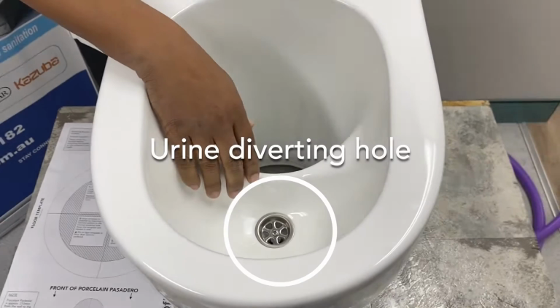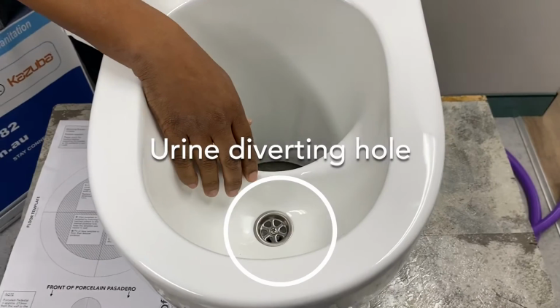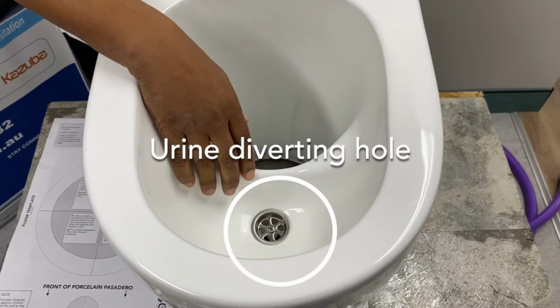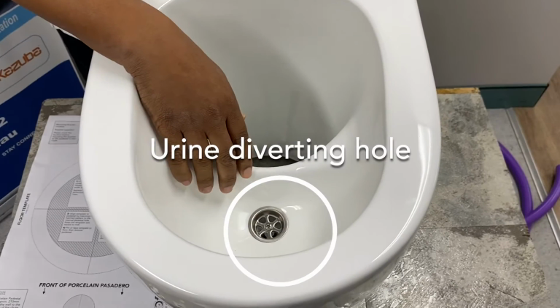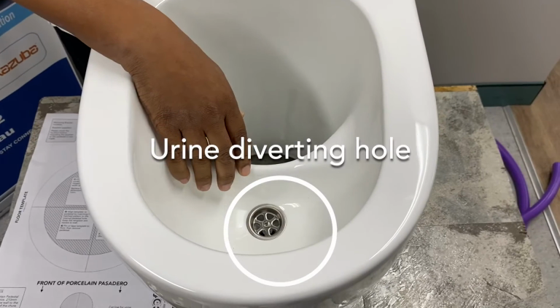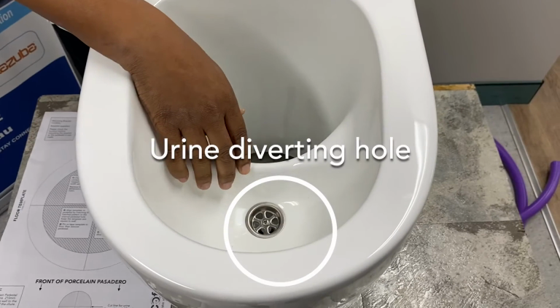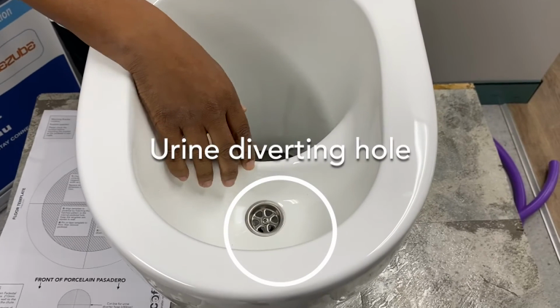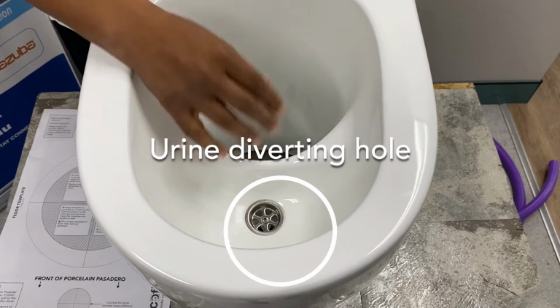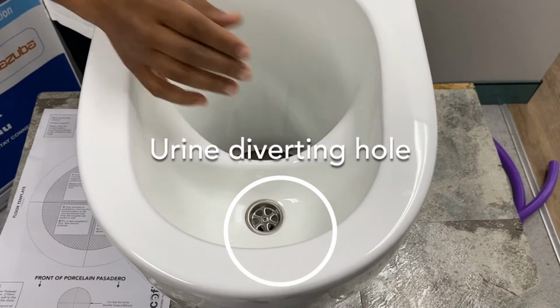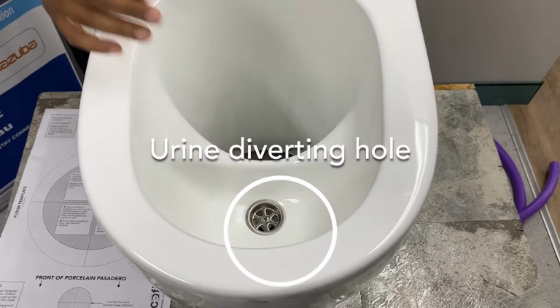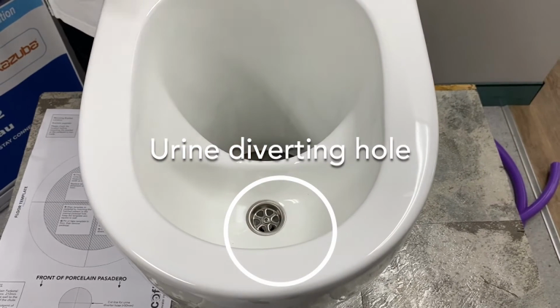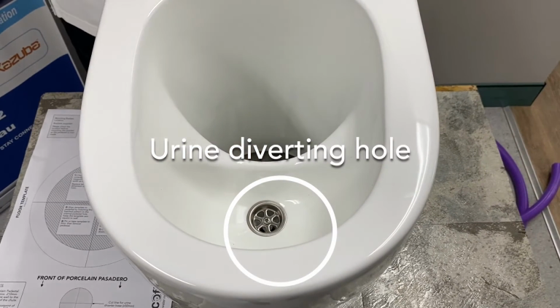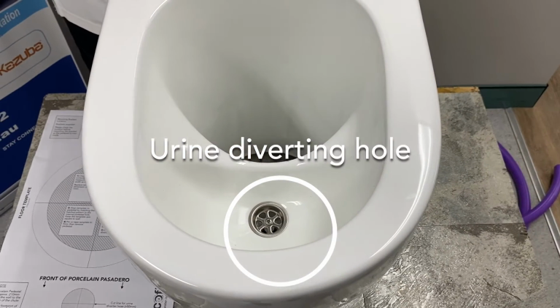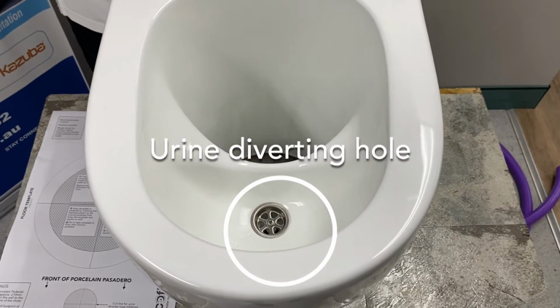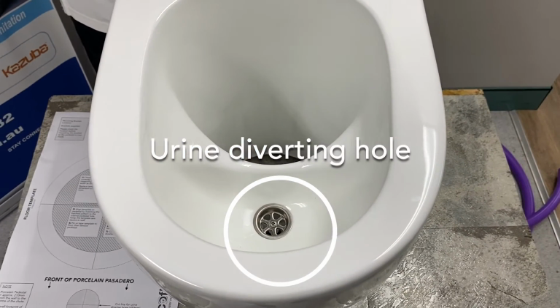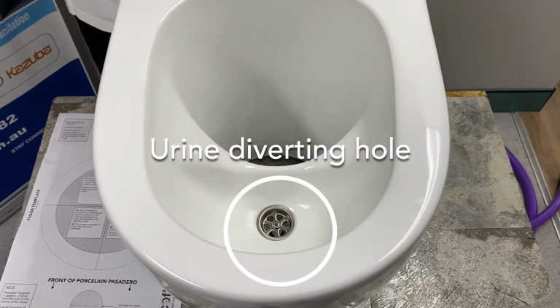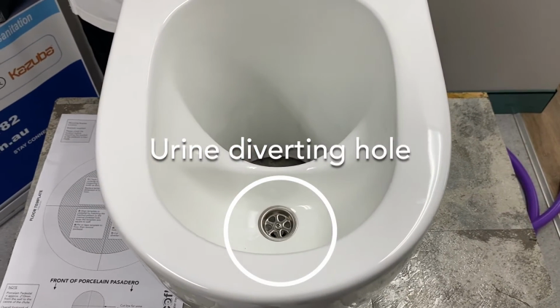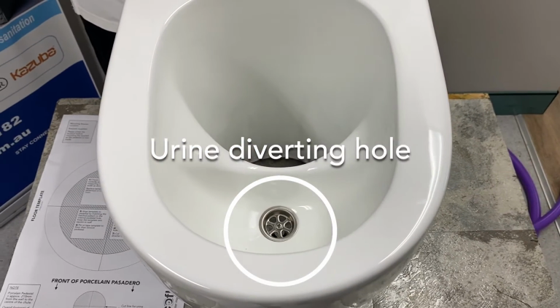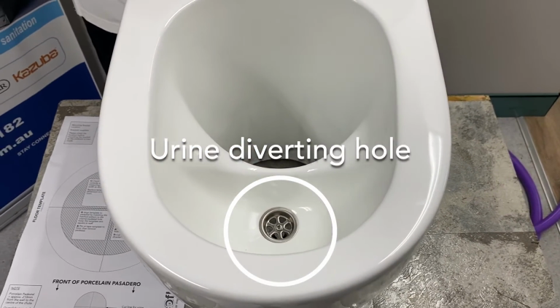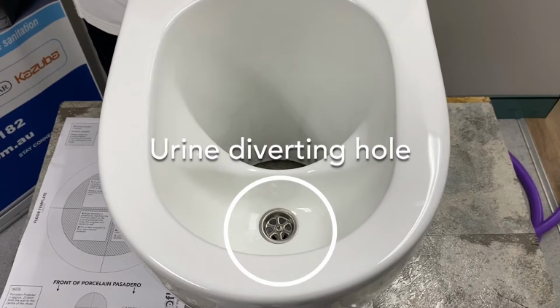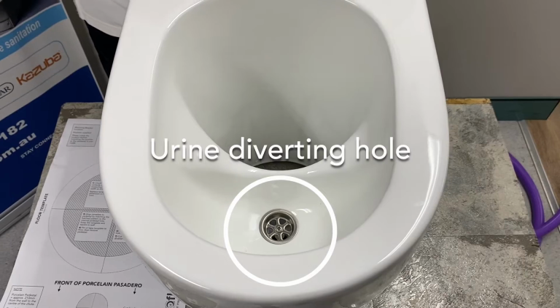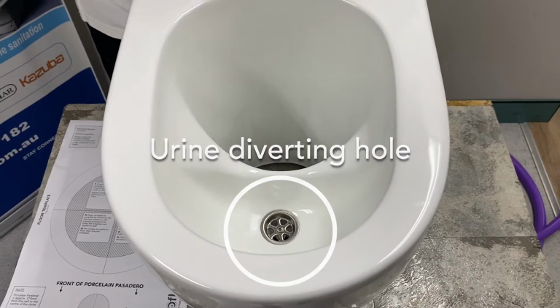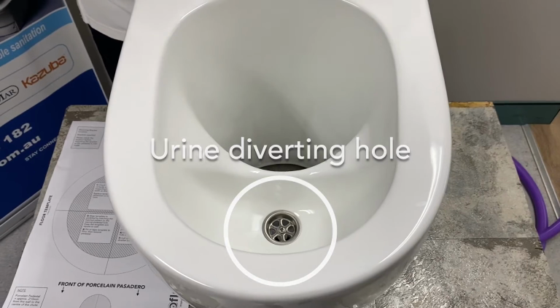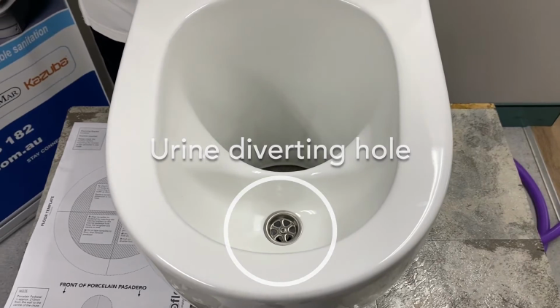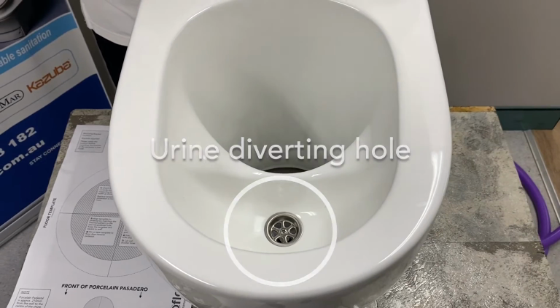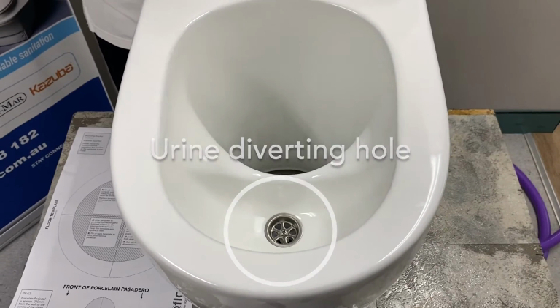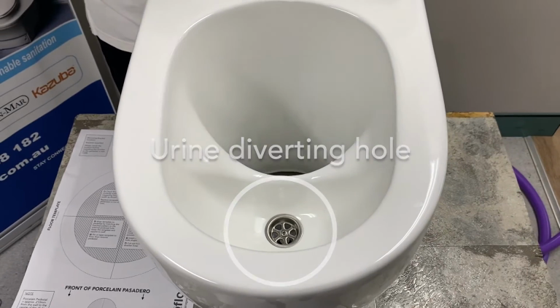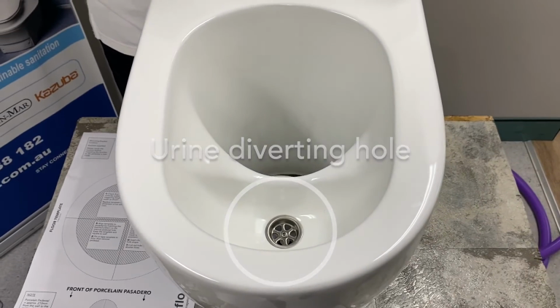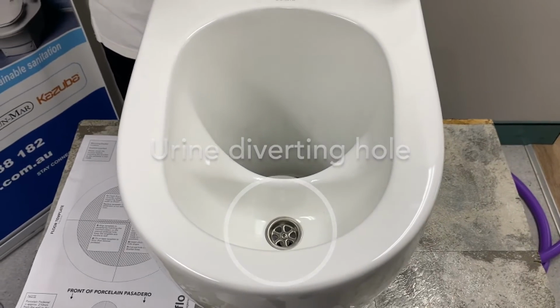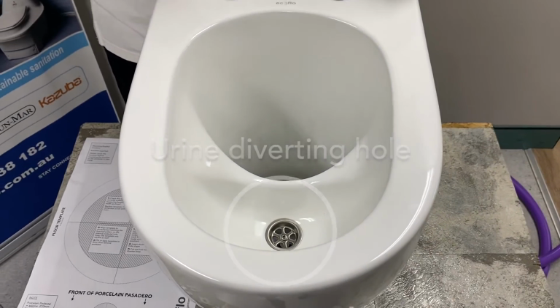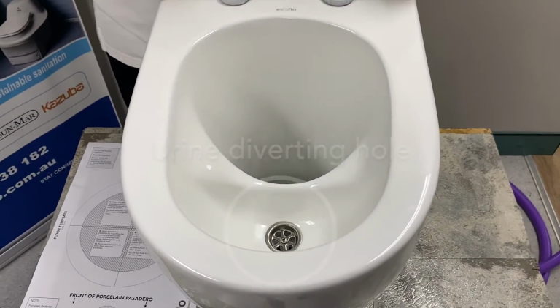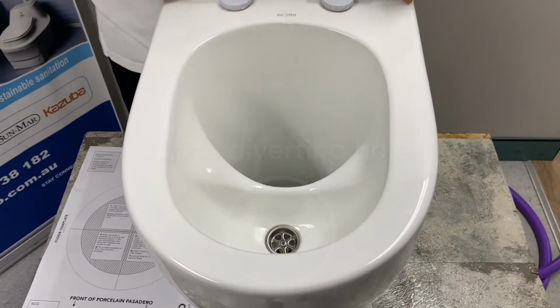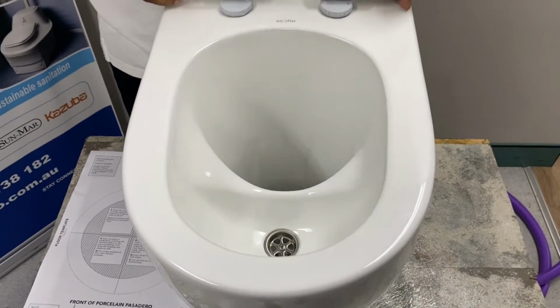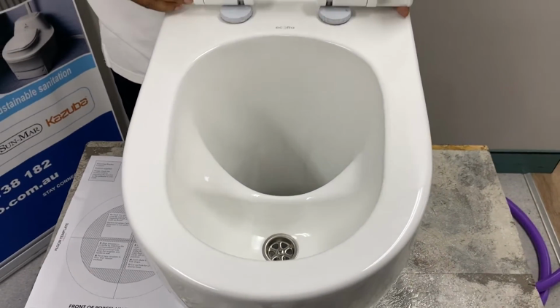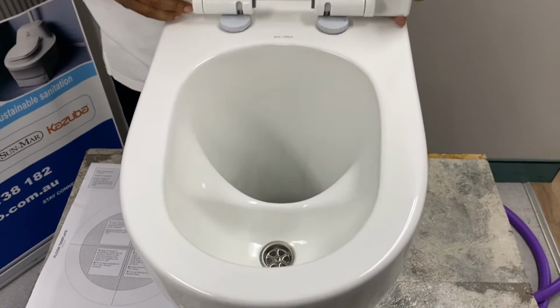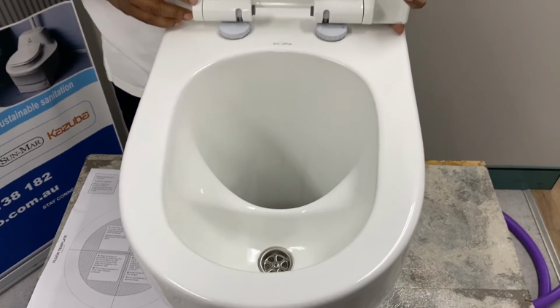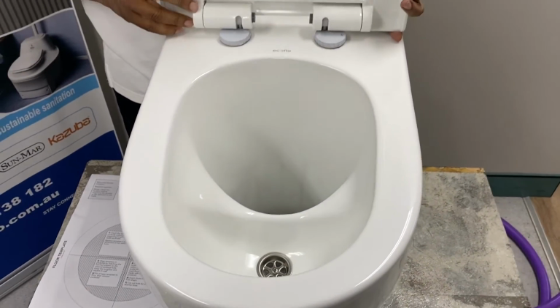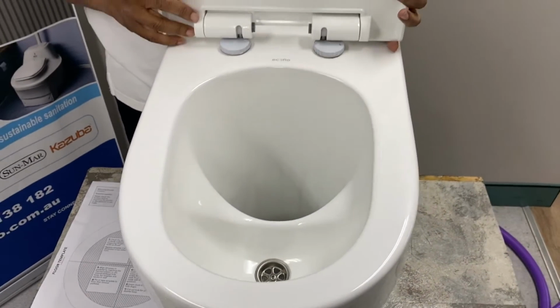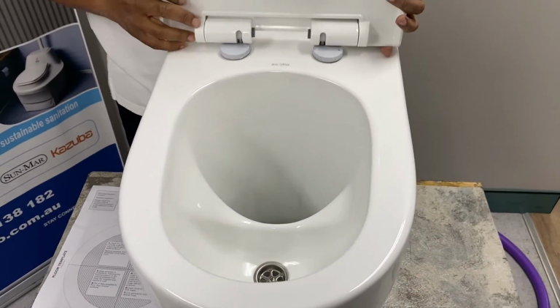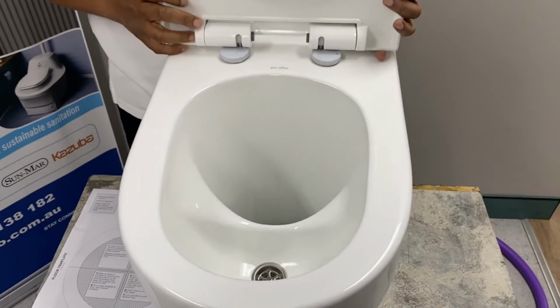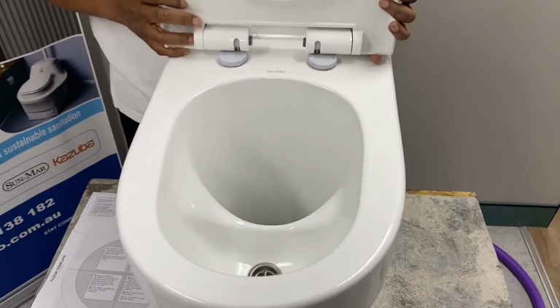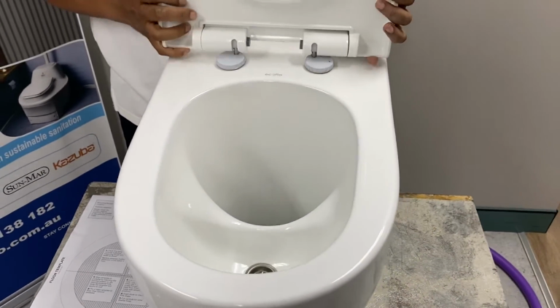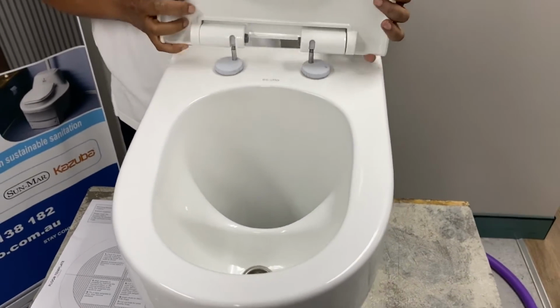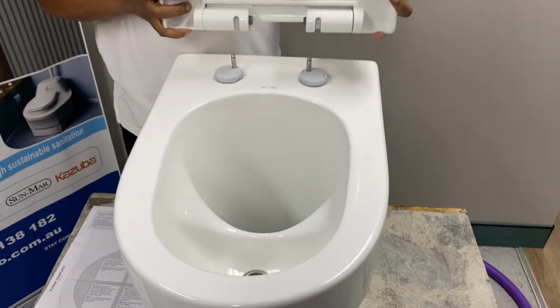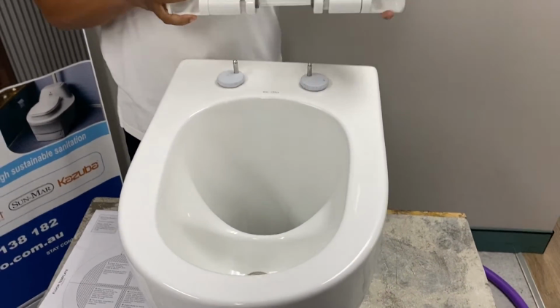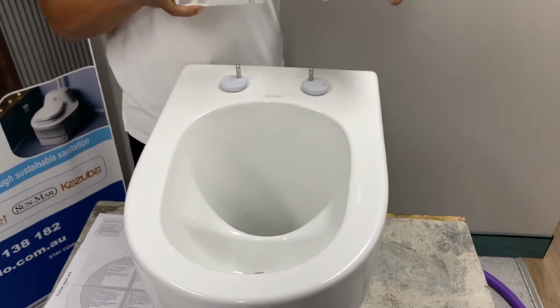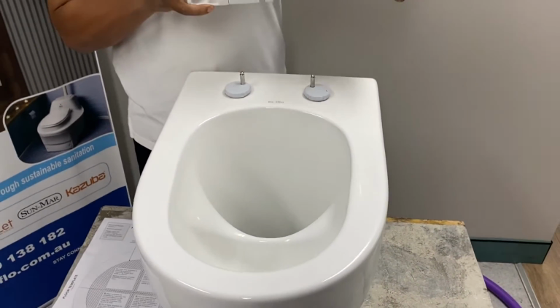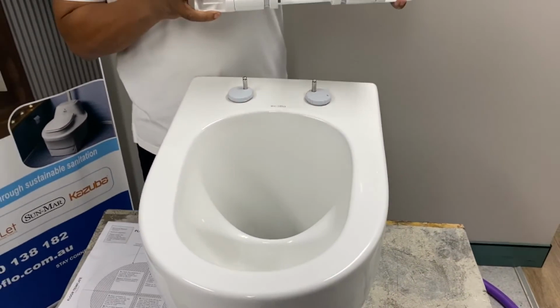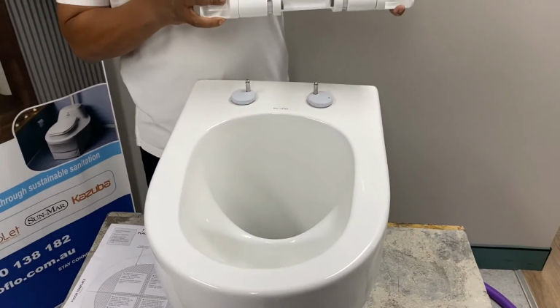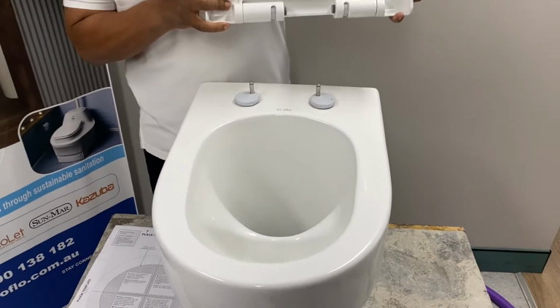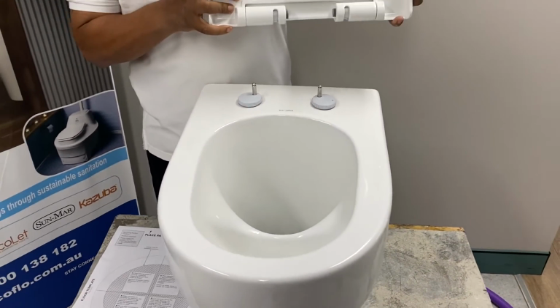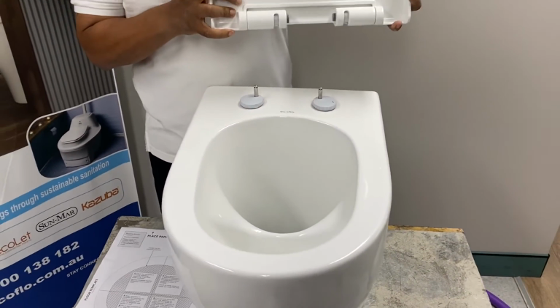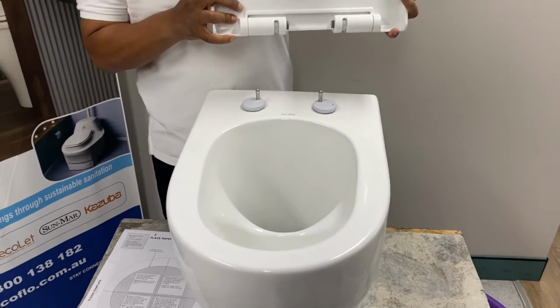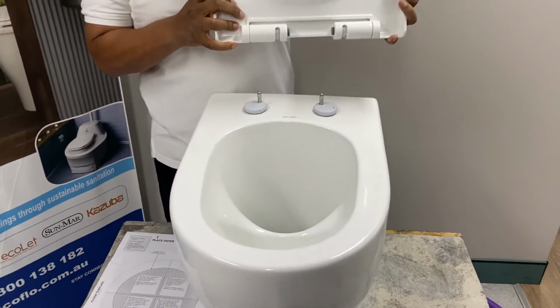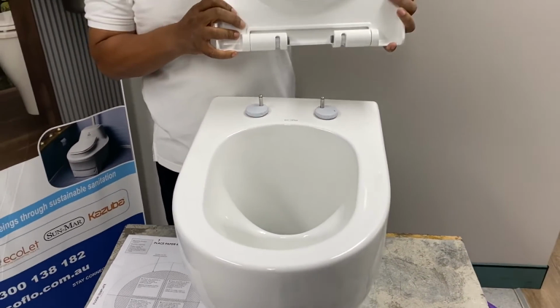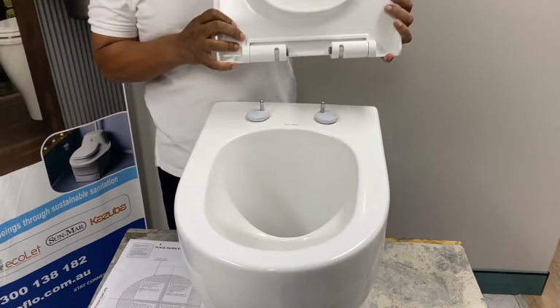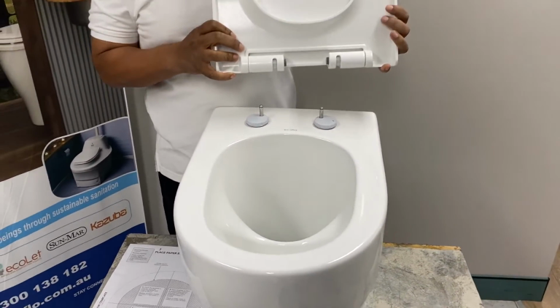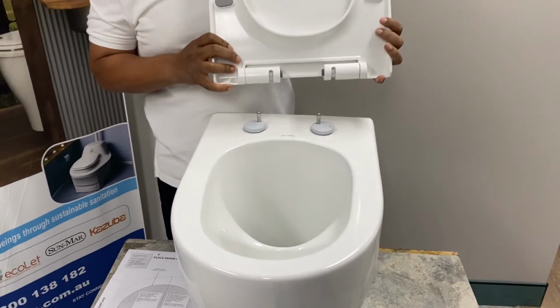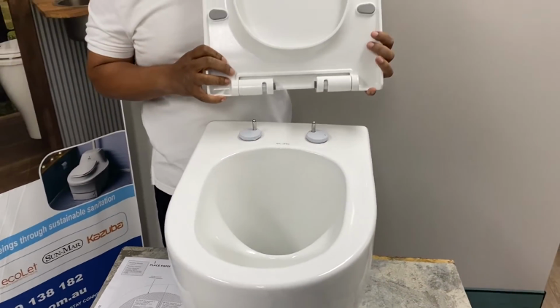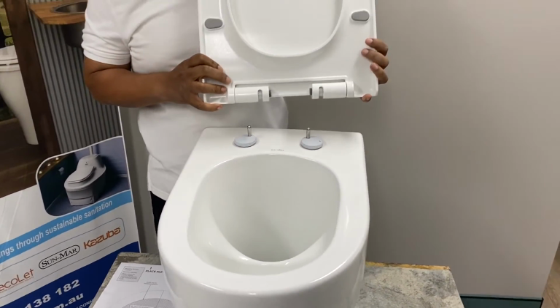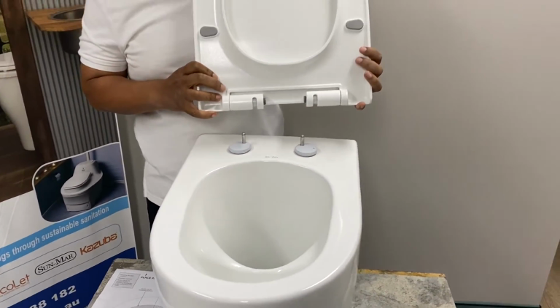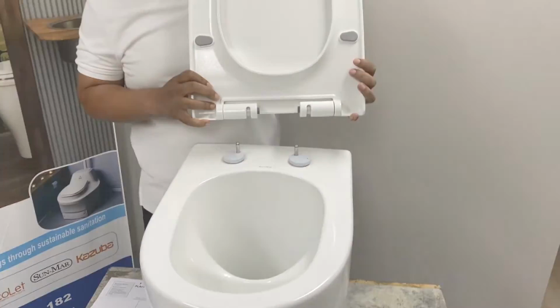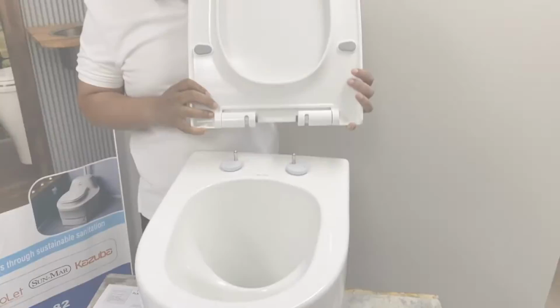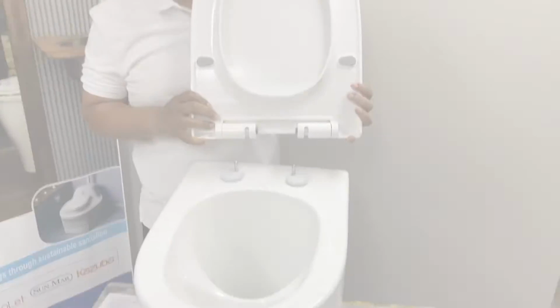You will also receive a toilet seat attached to the pedestal. It has not been locked into place, so feel free to take this and move it away.